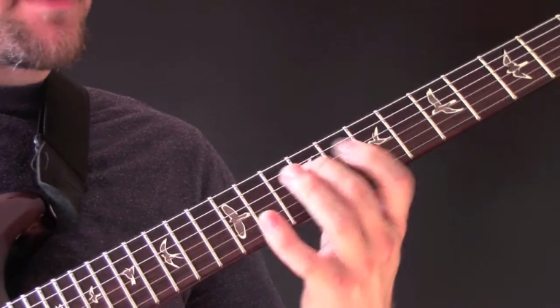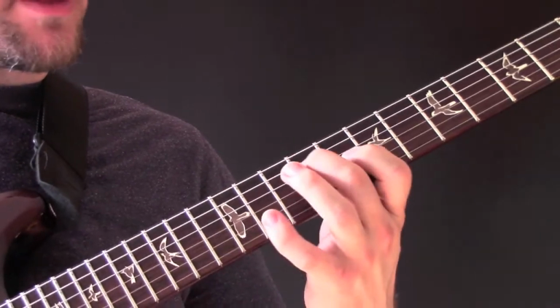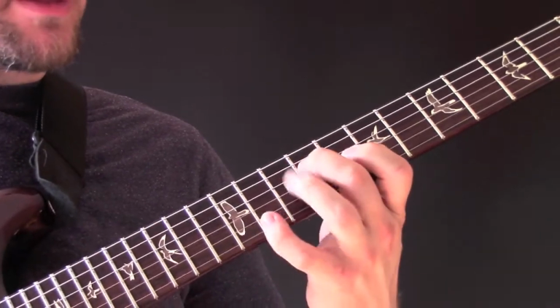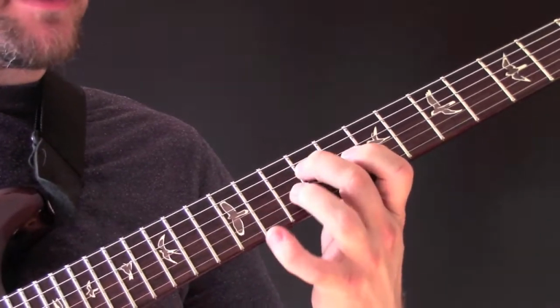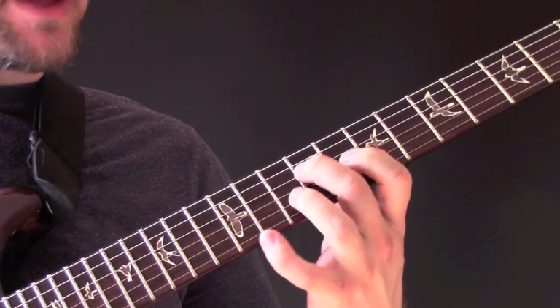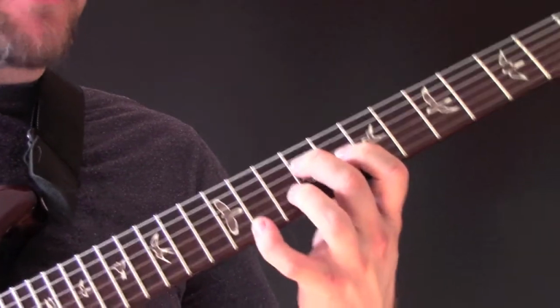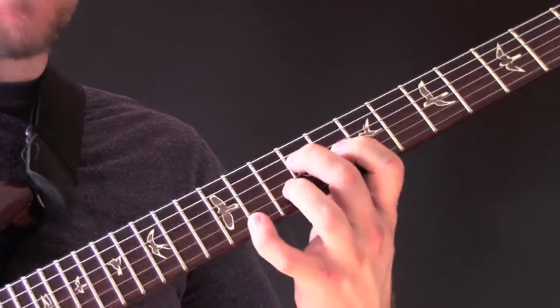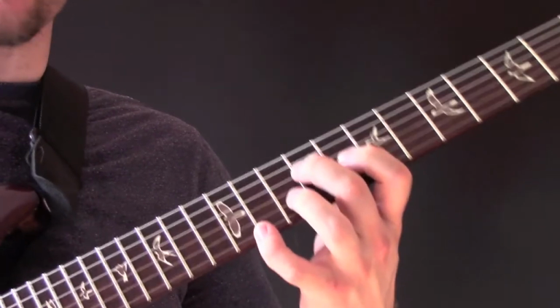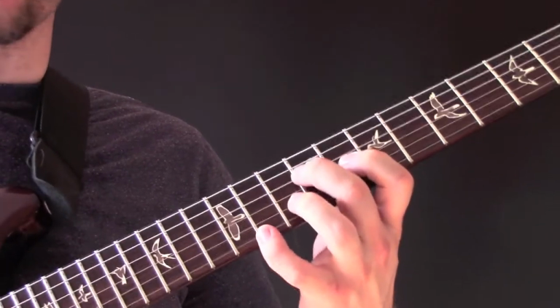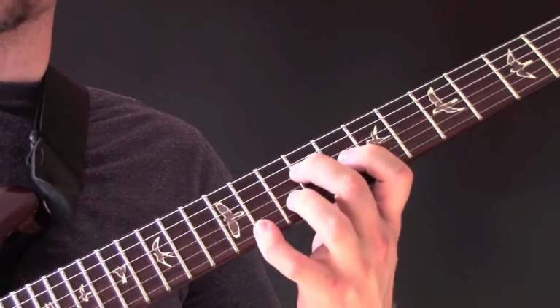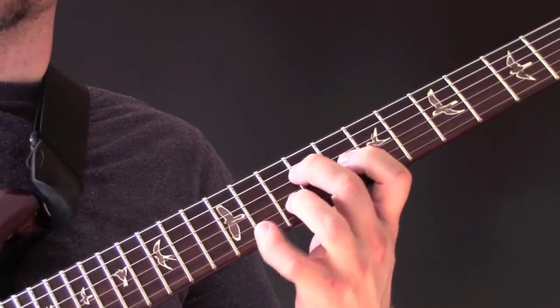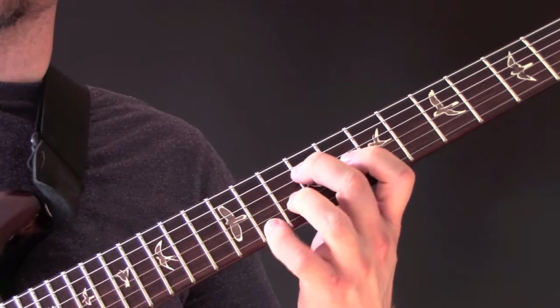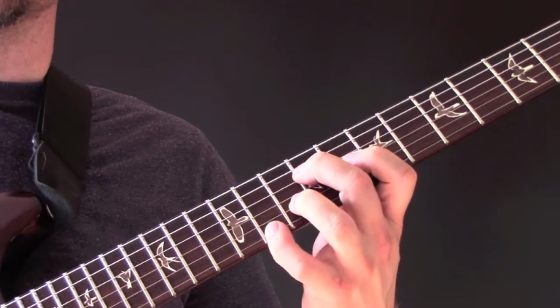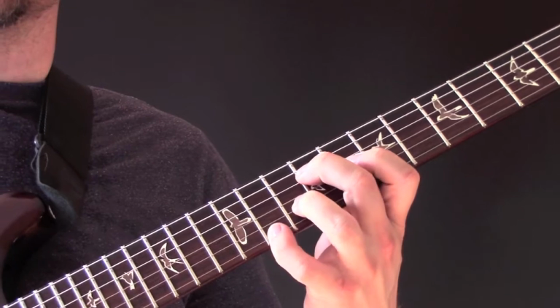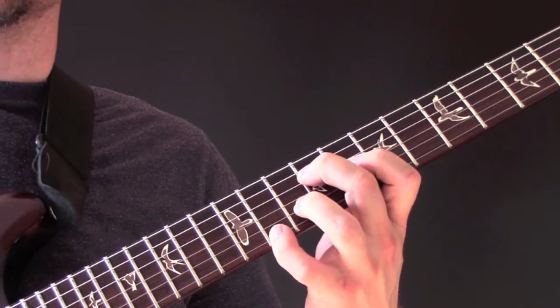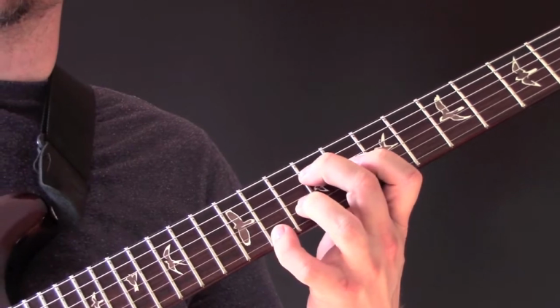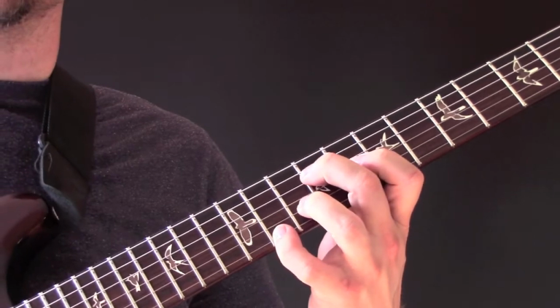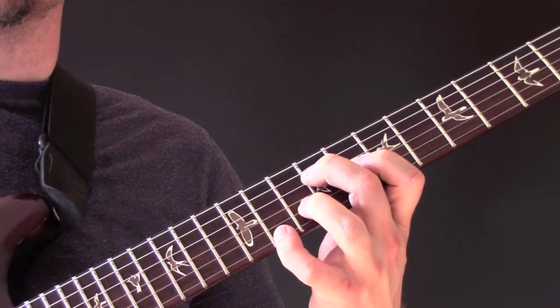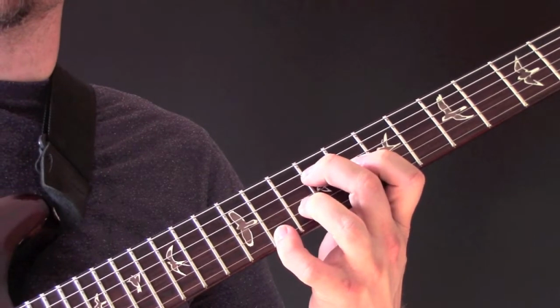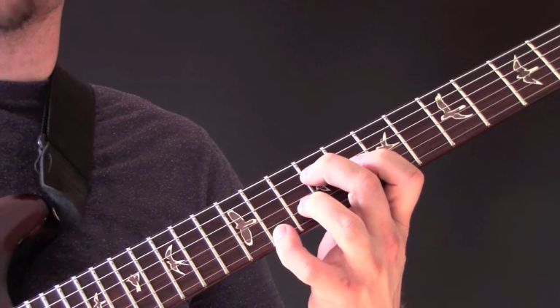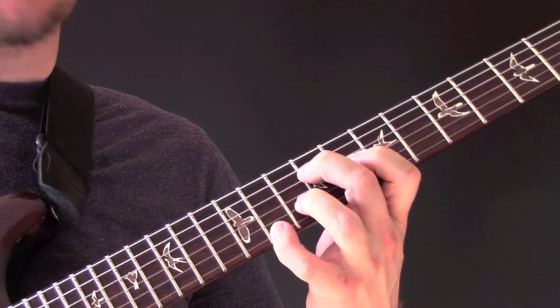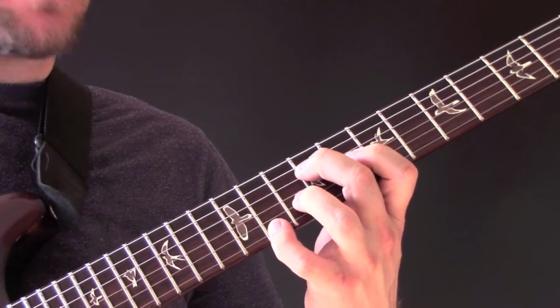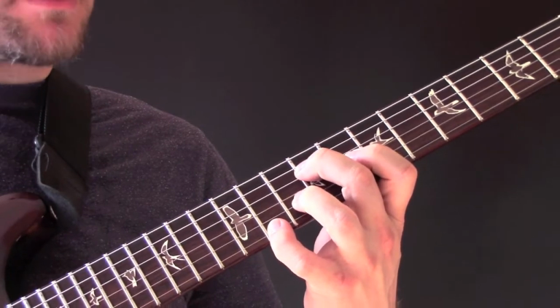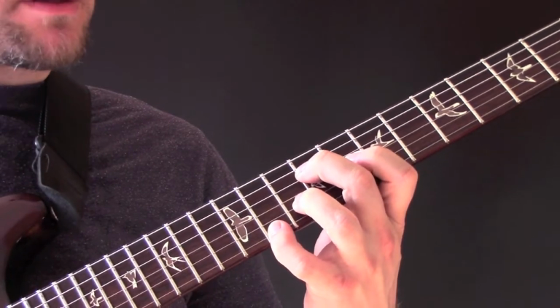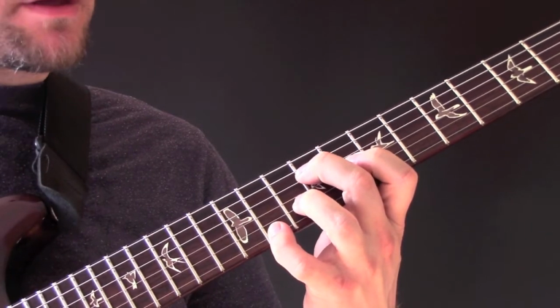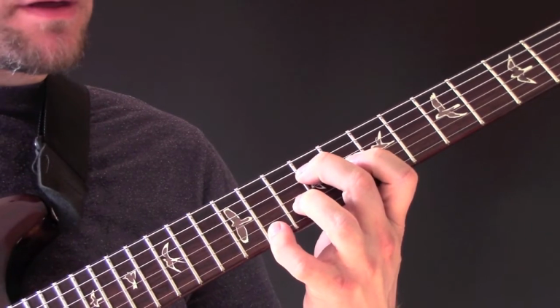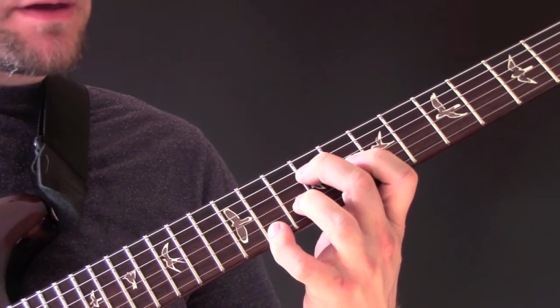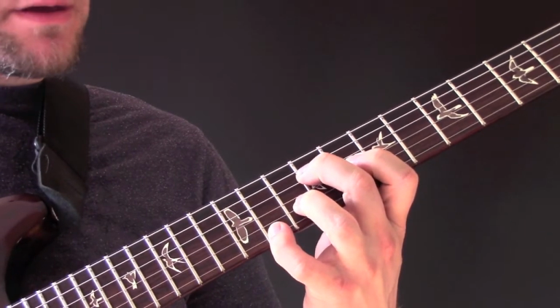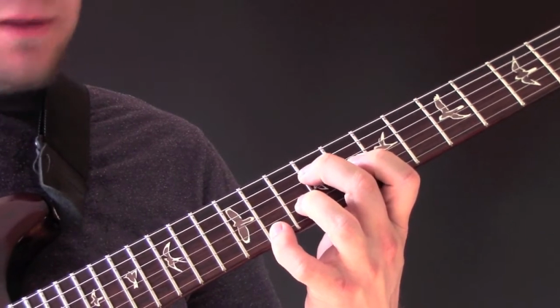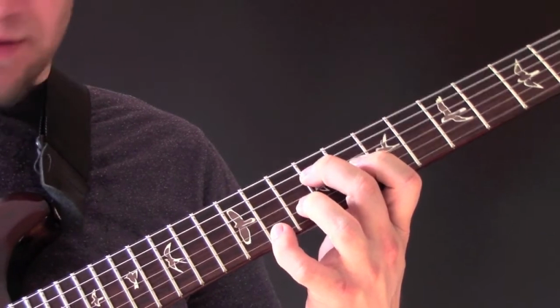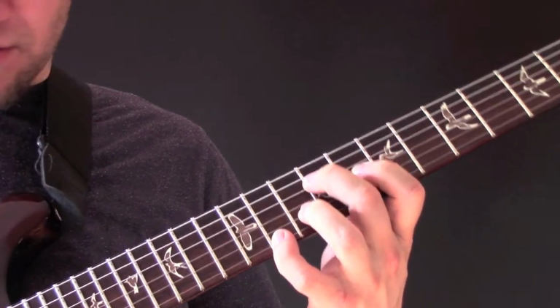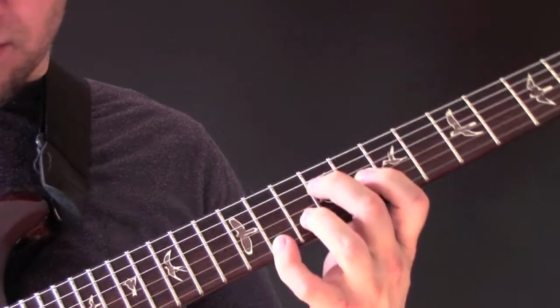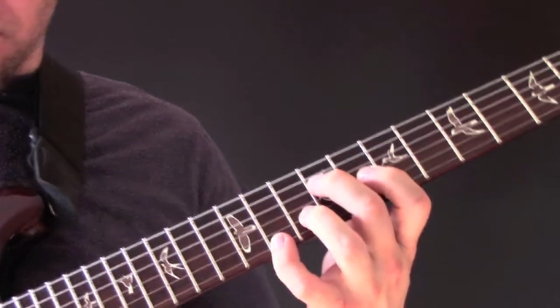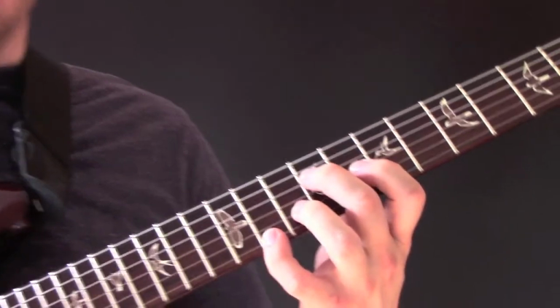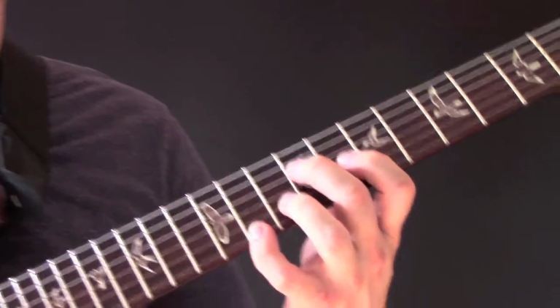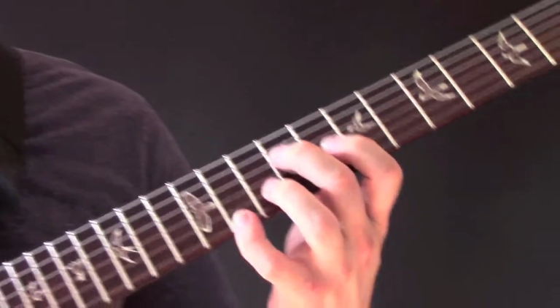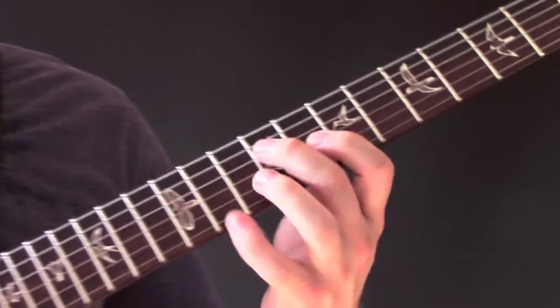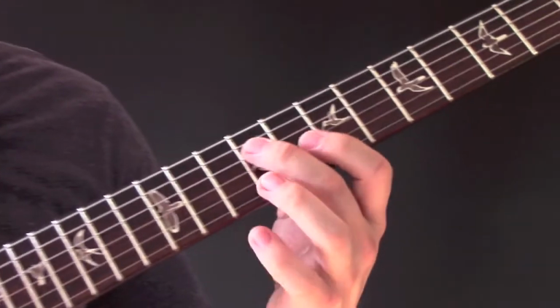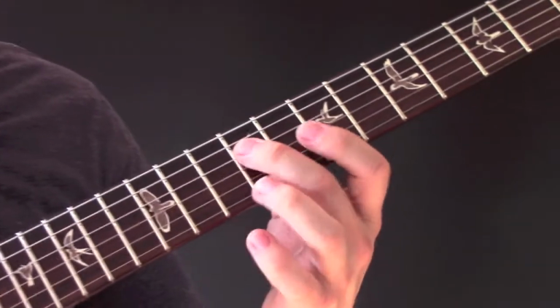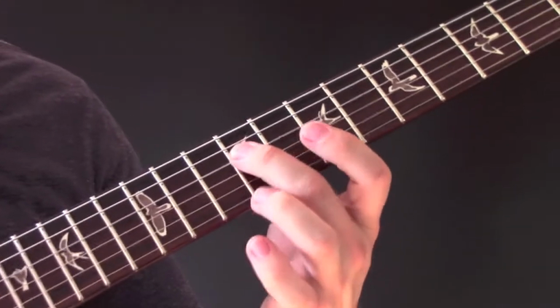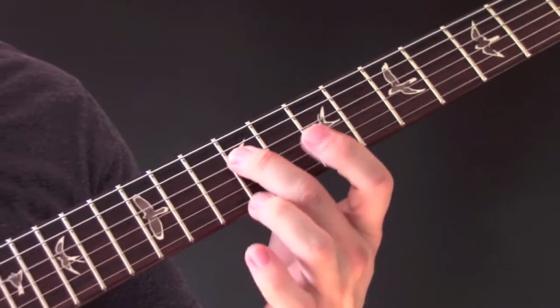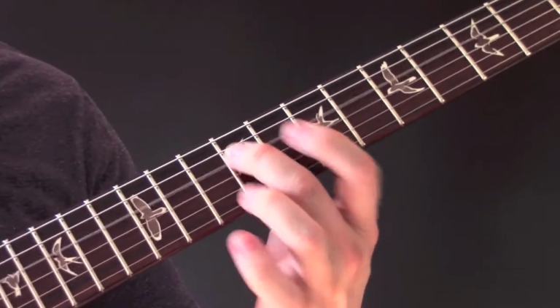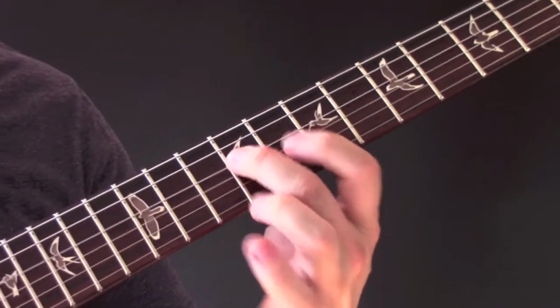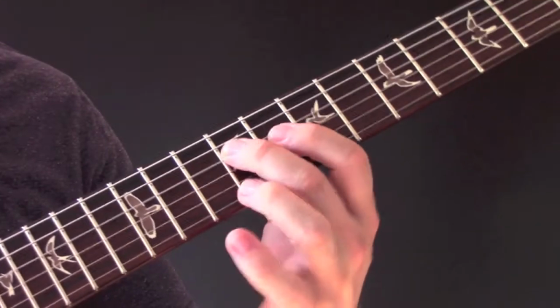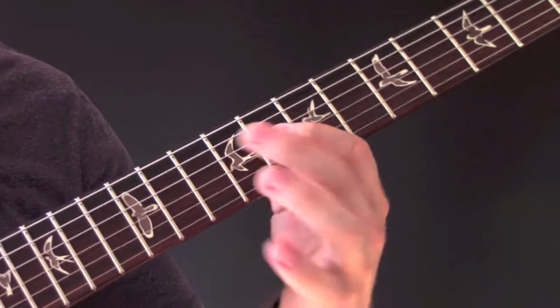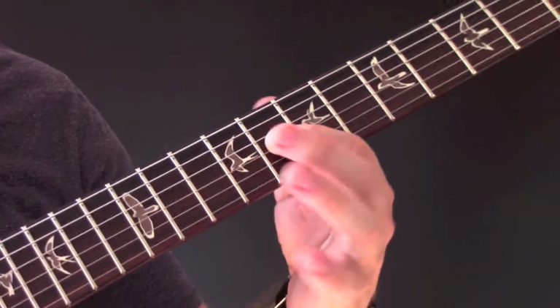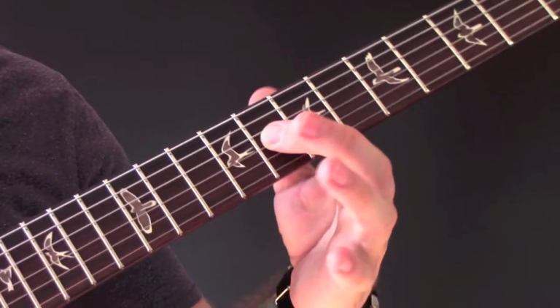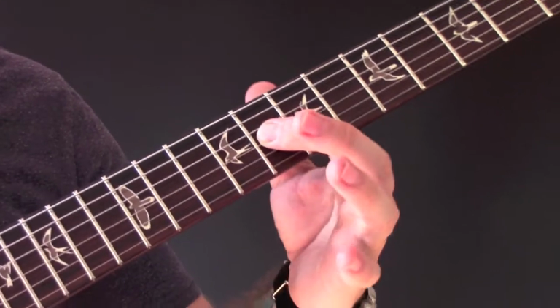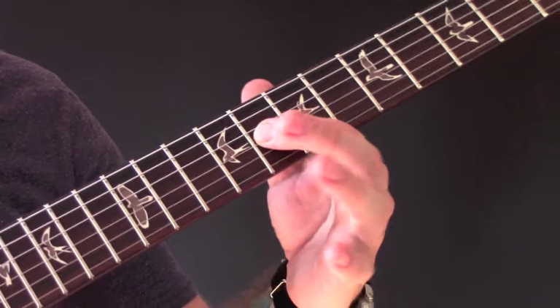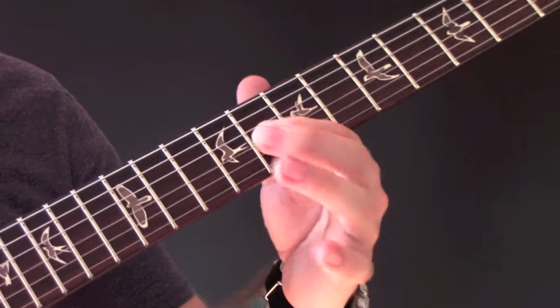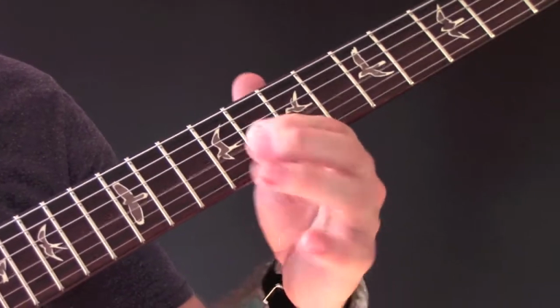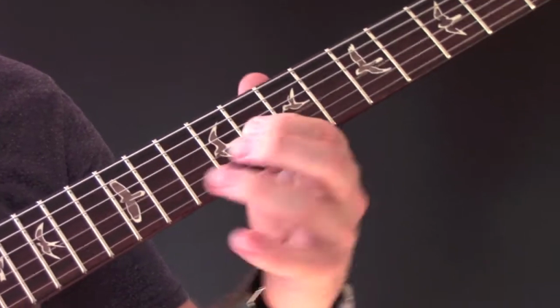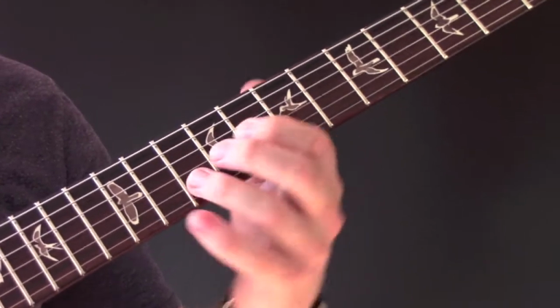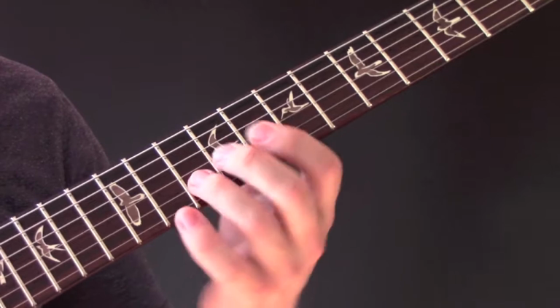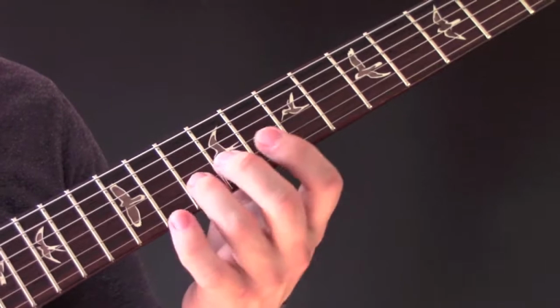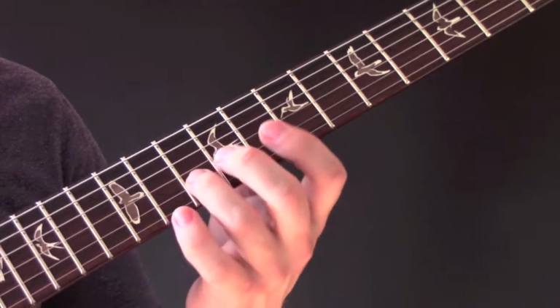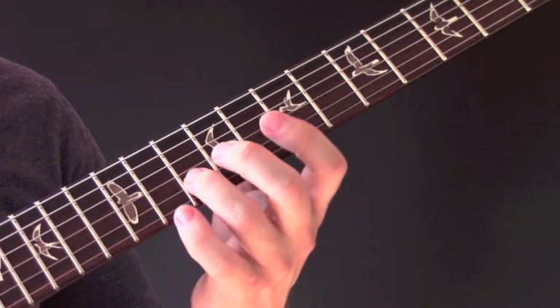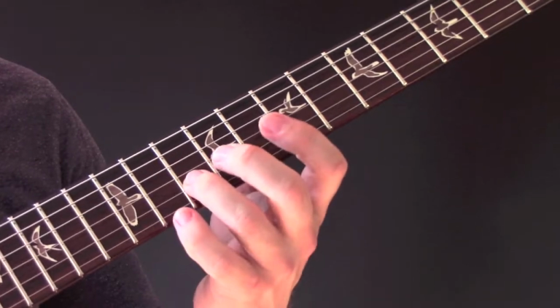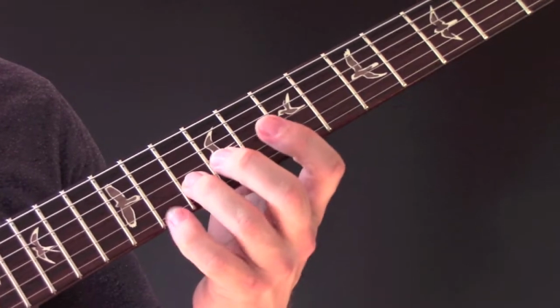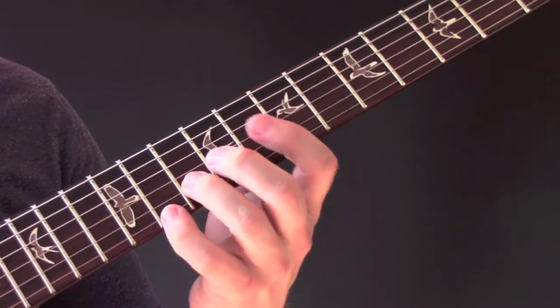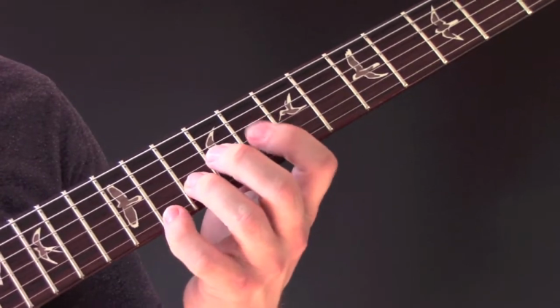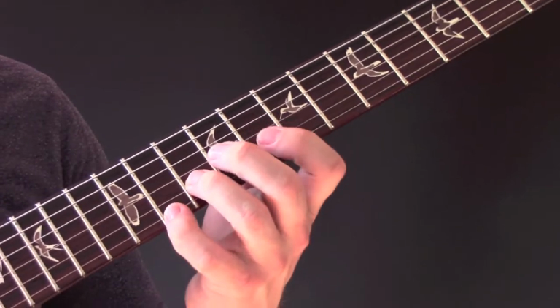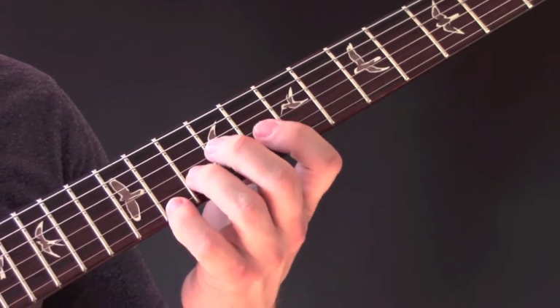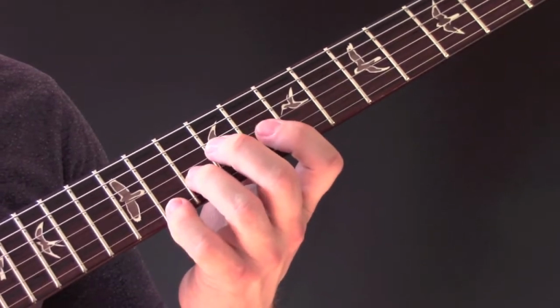And then we have this chord, which is nine, eight, ten, and eleven.